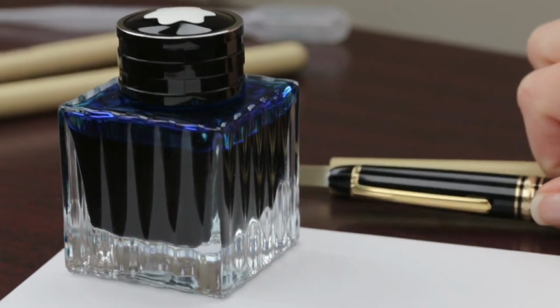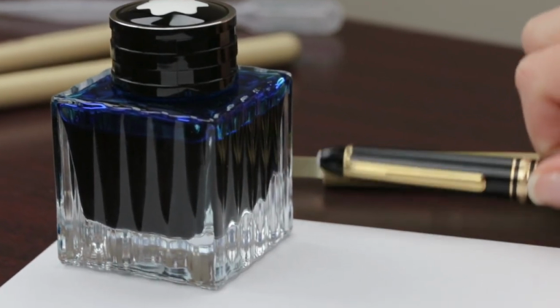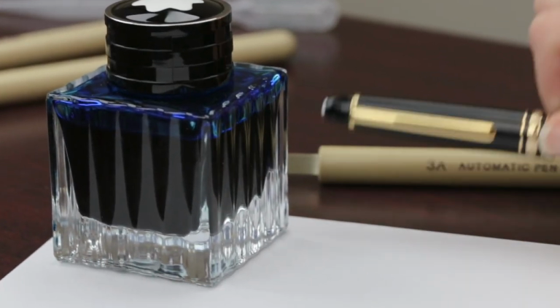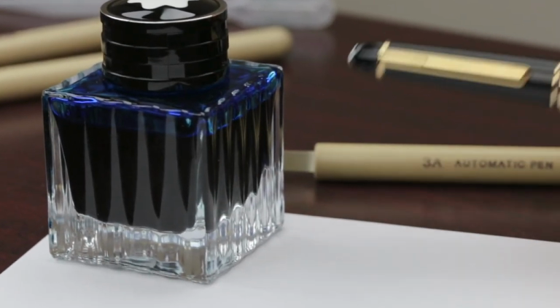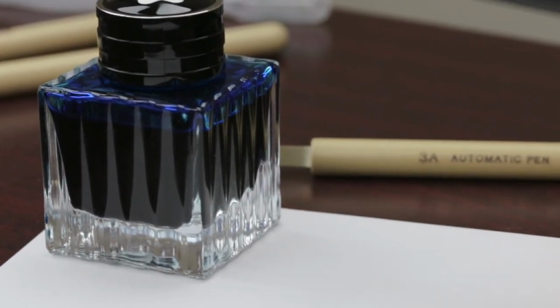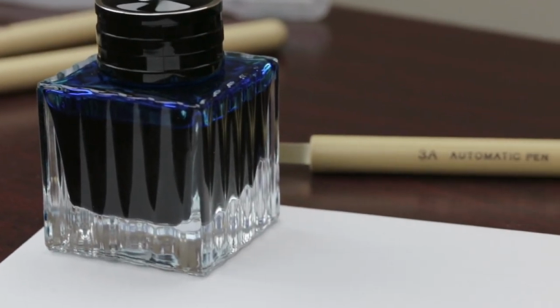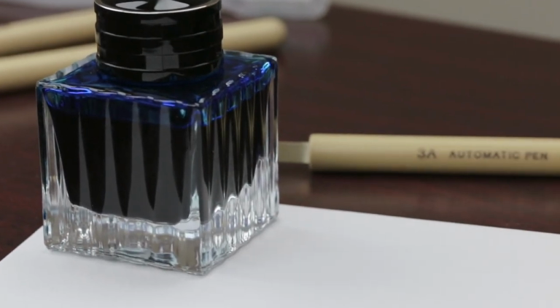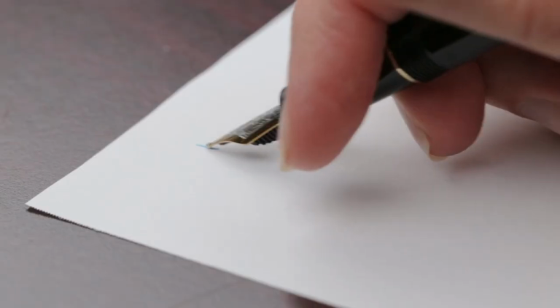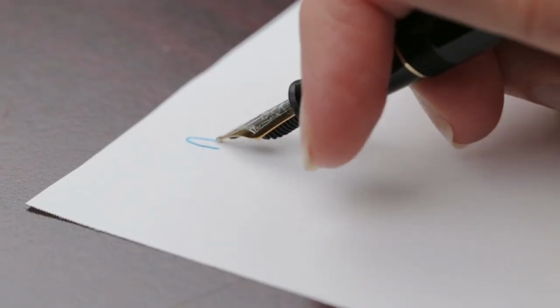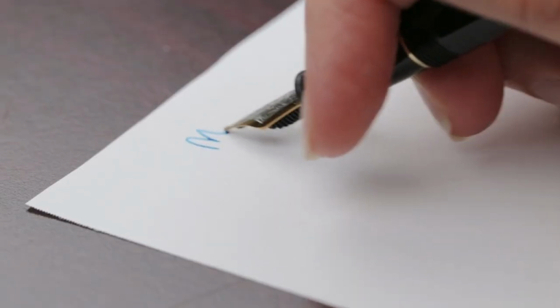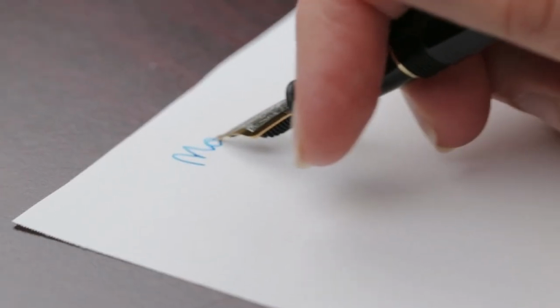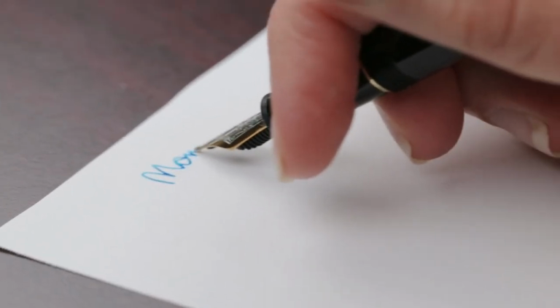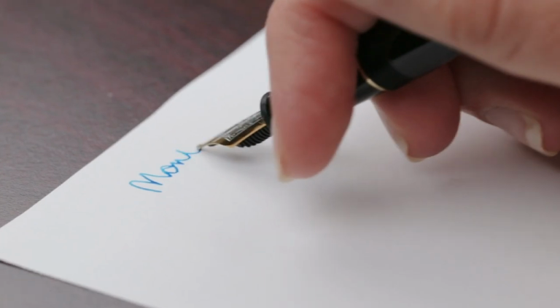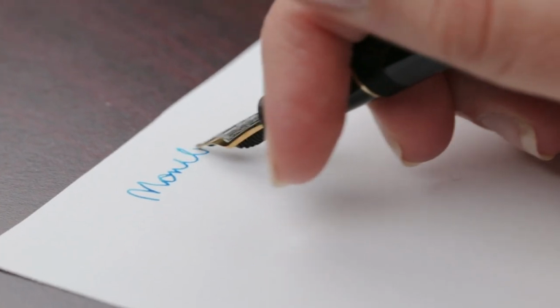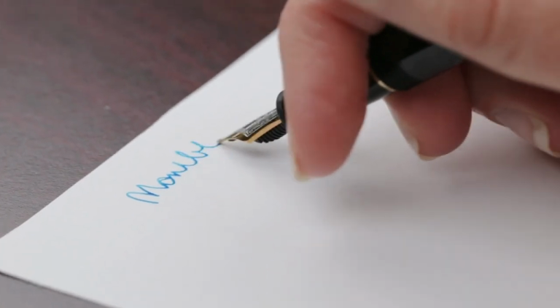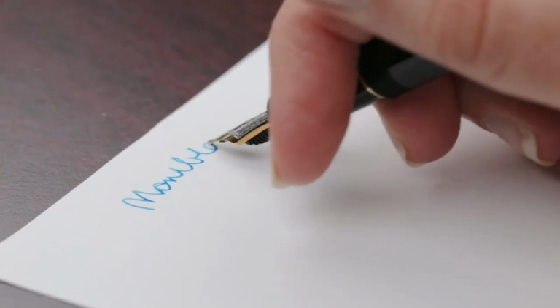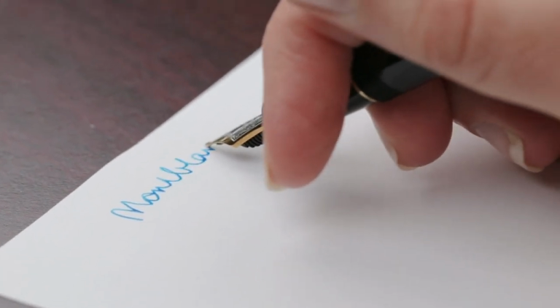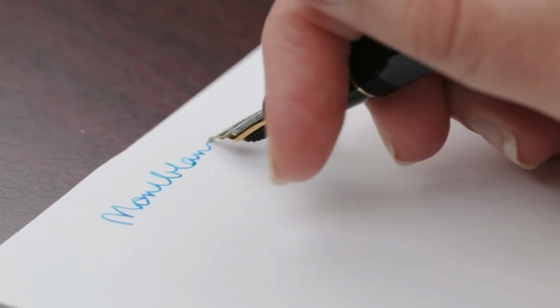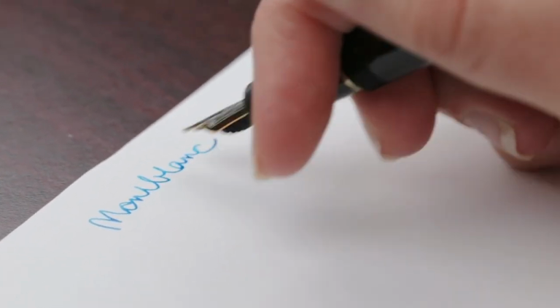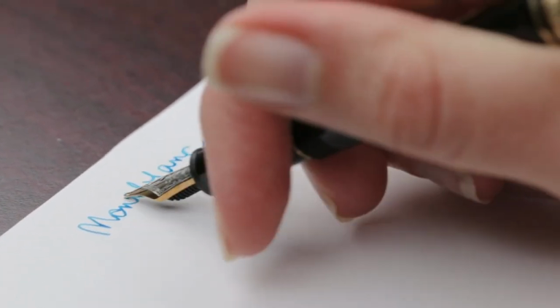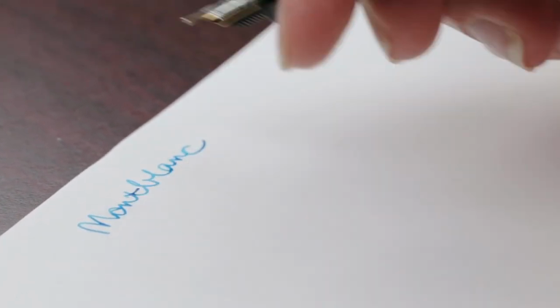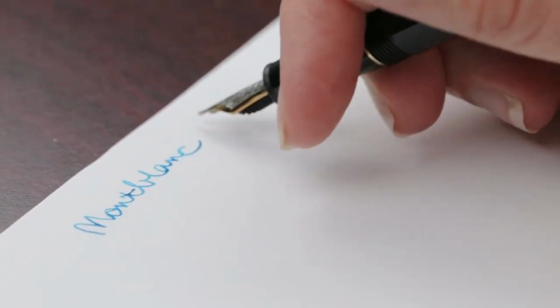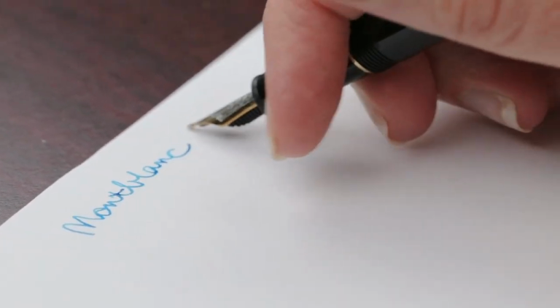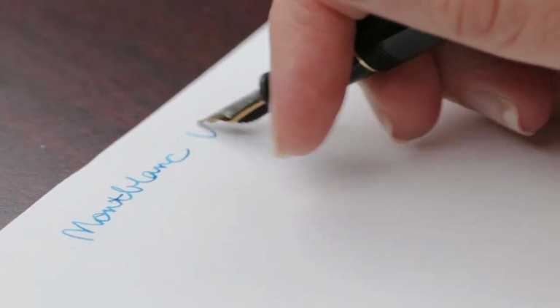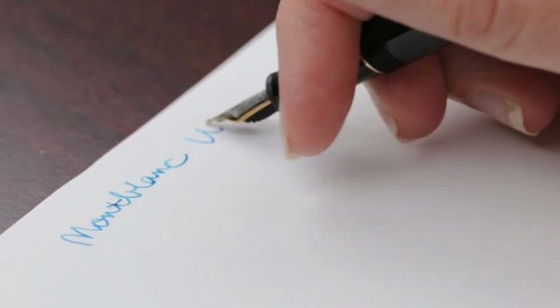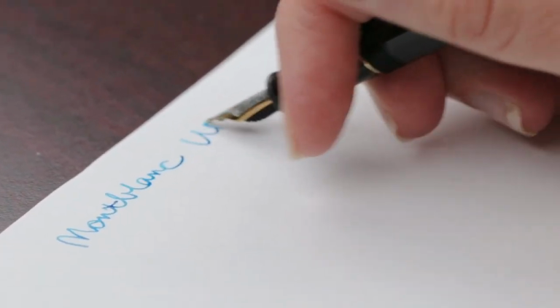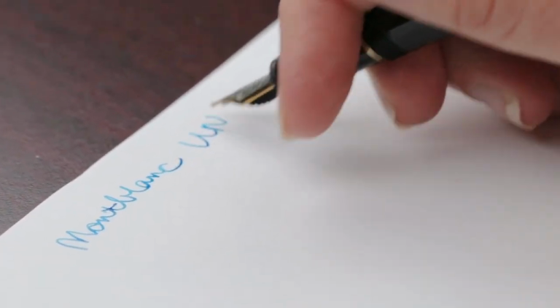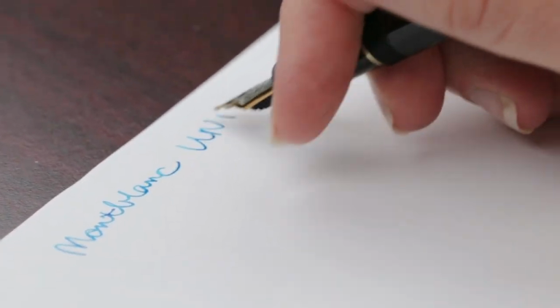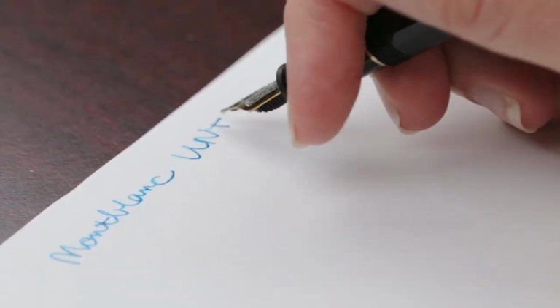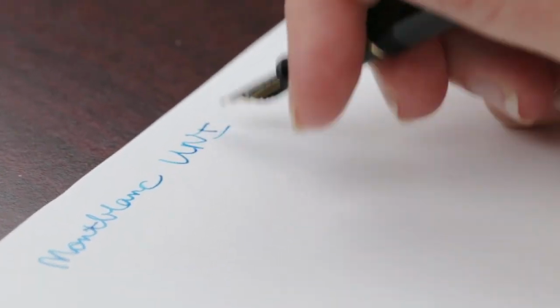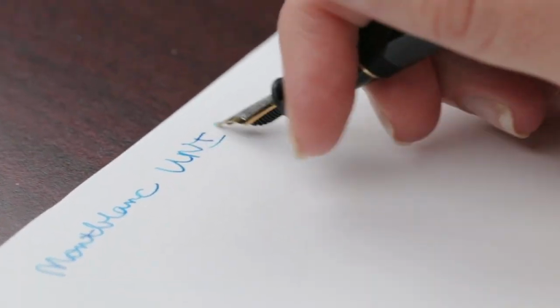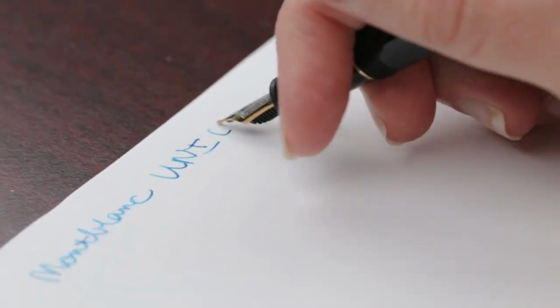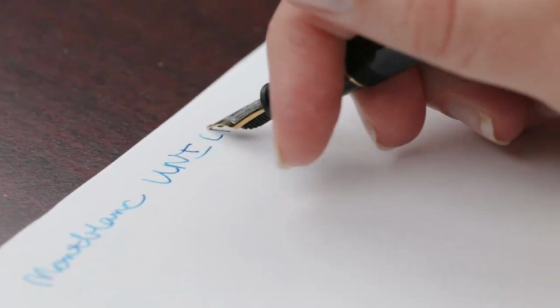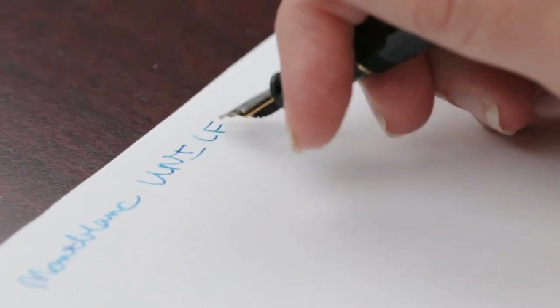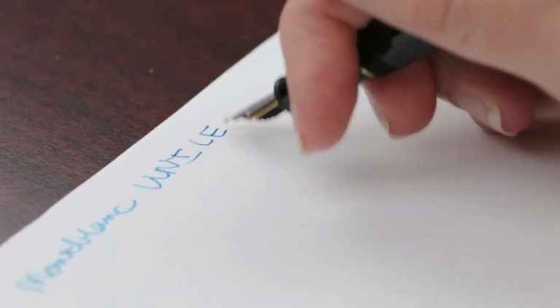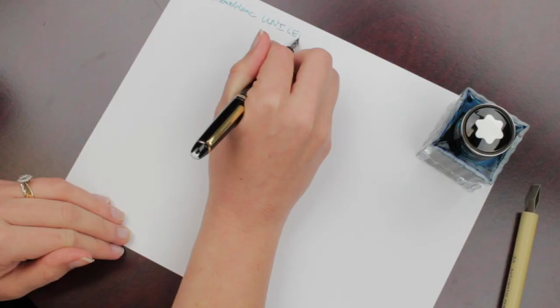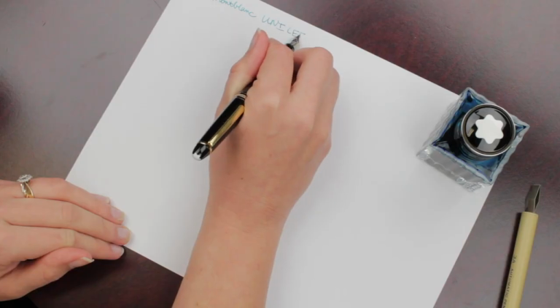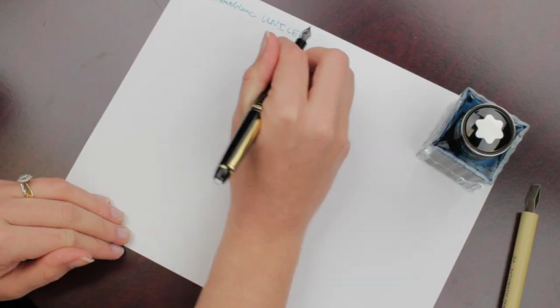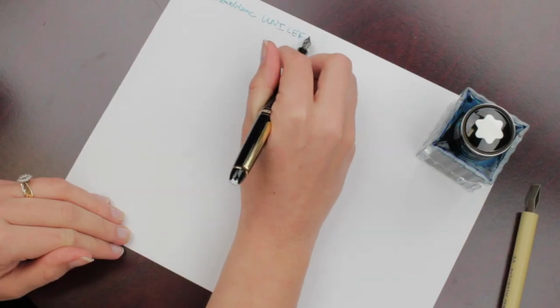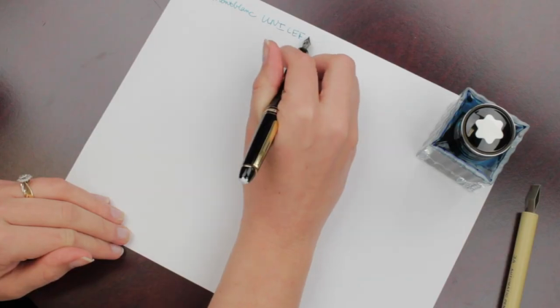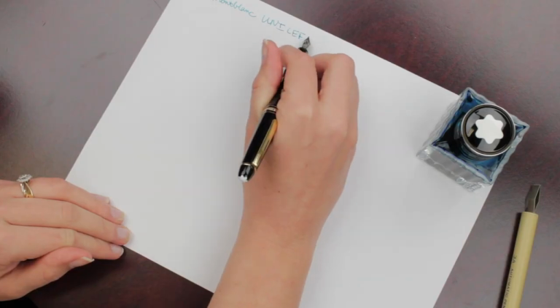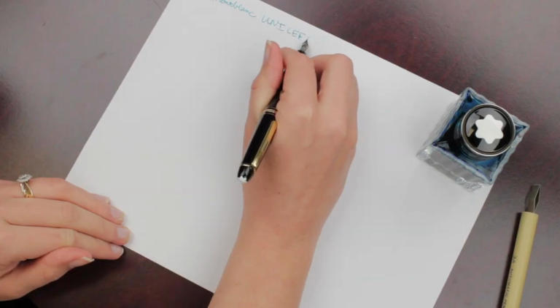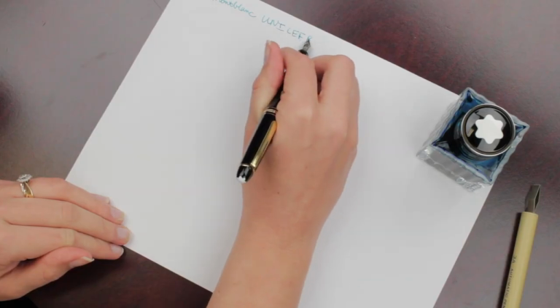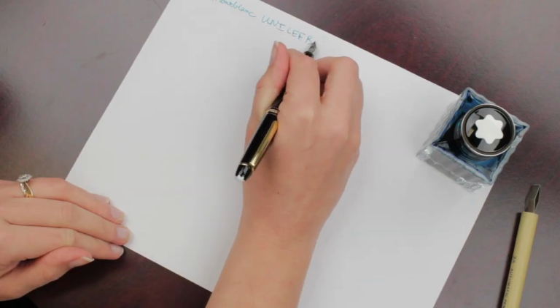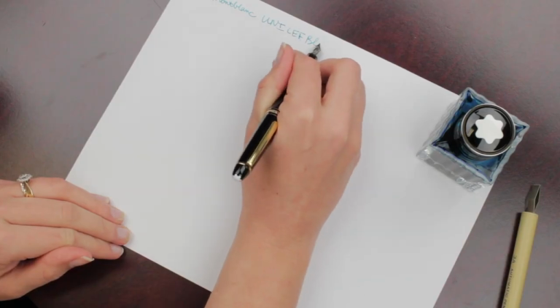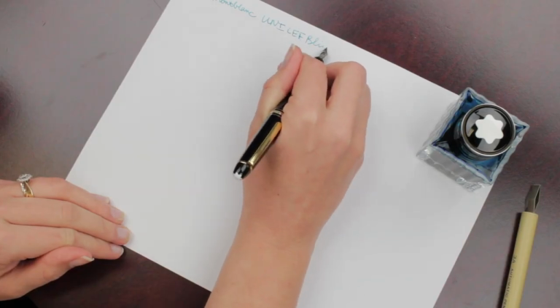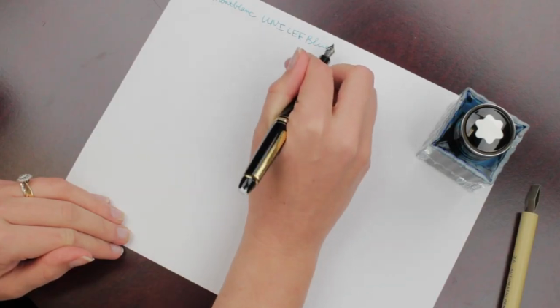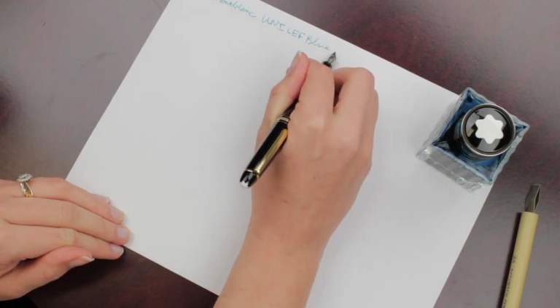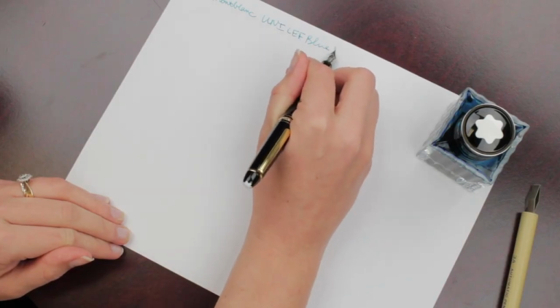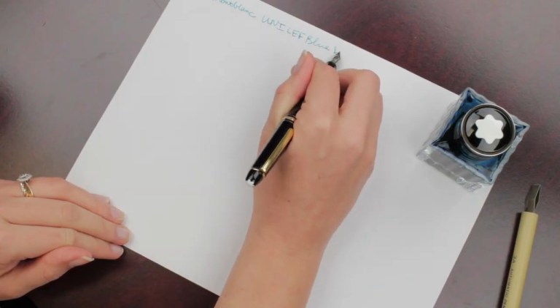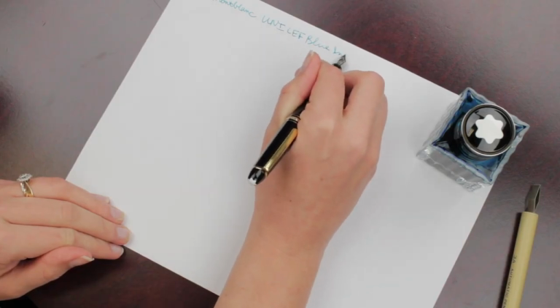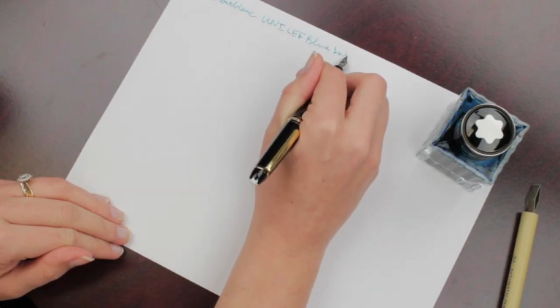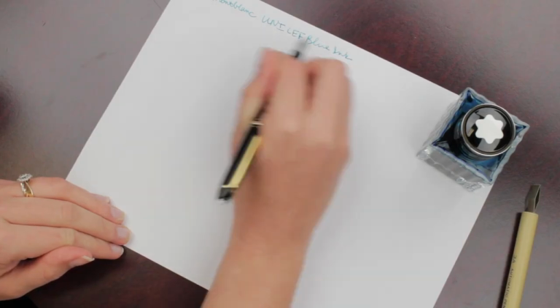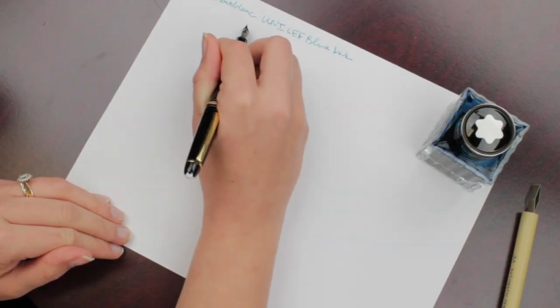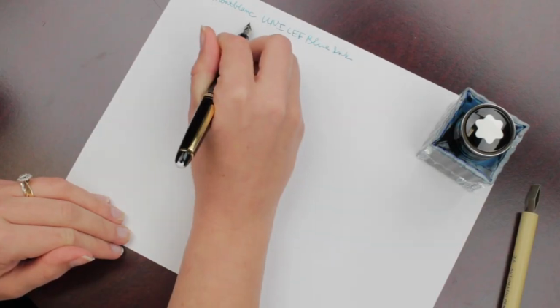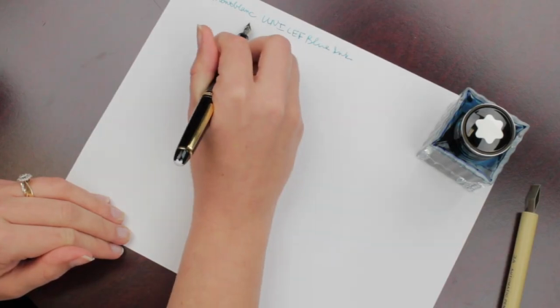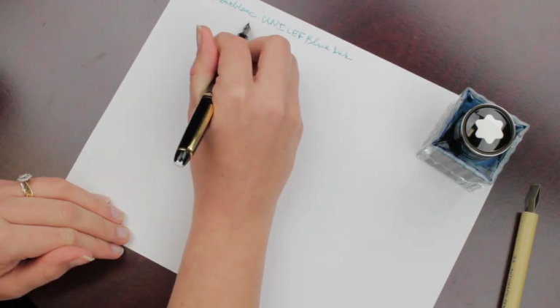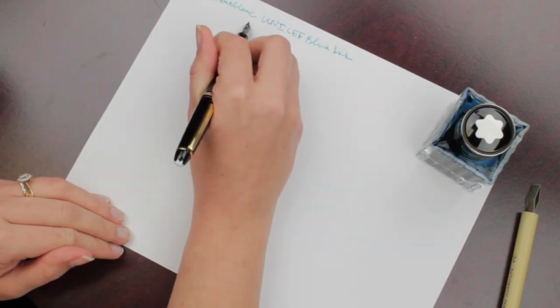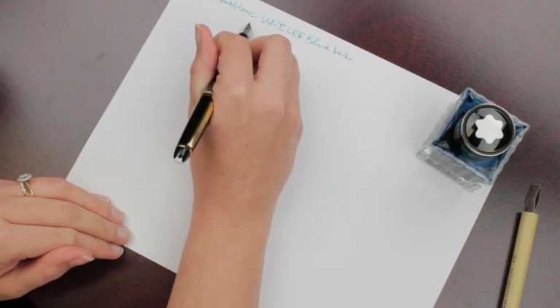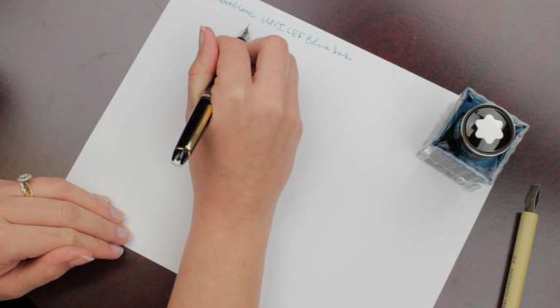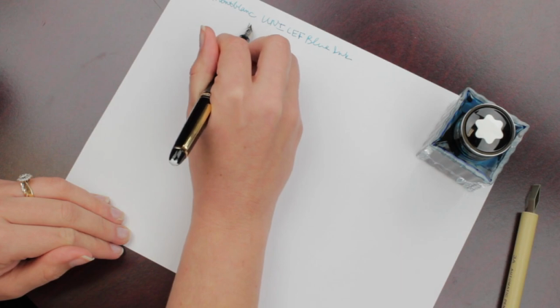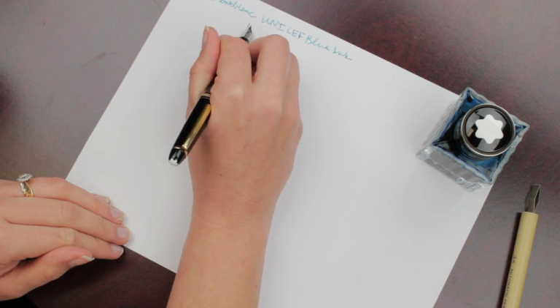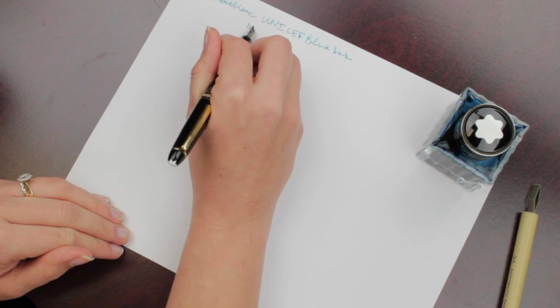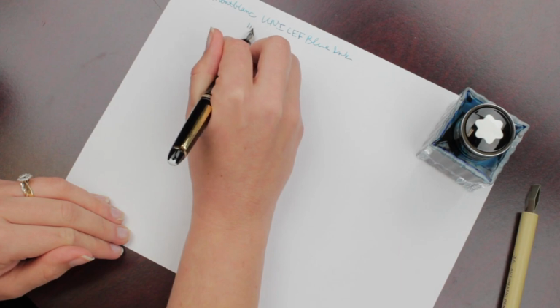It's meant to match the UNICEF logo. I have it here in a Mont Blanc Chopin with a medium nib.